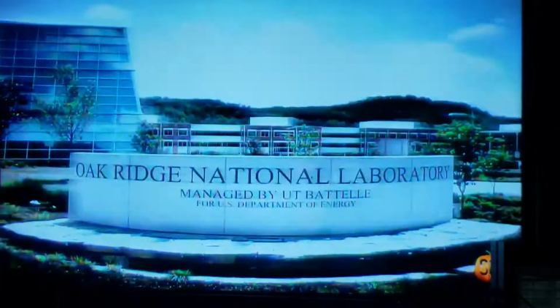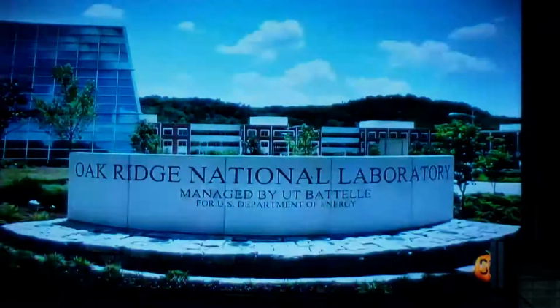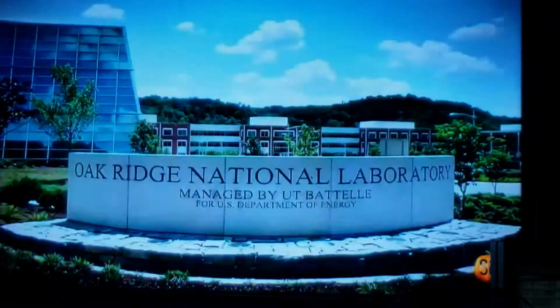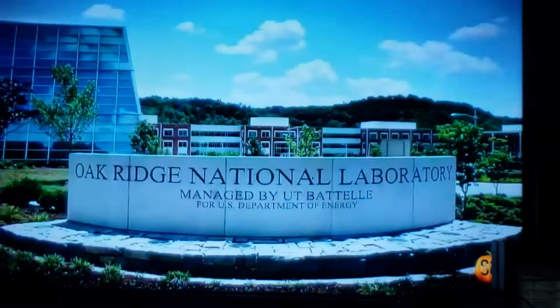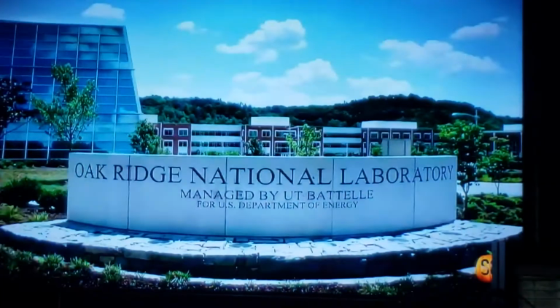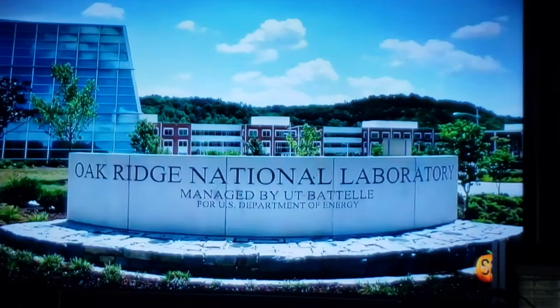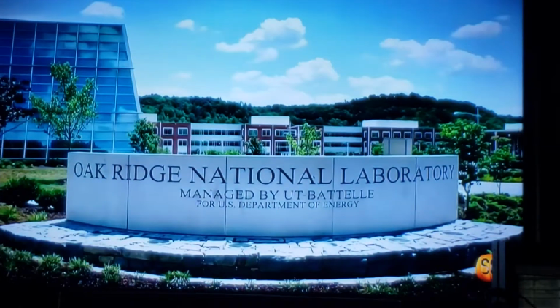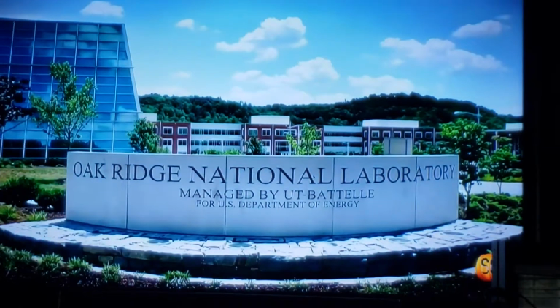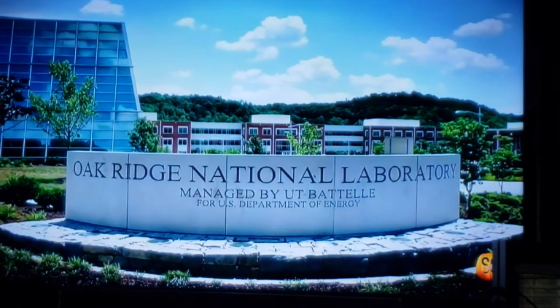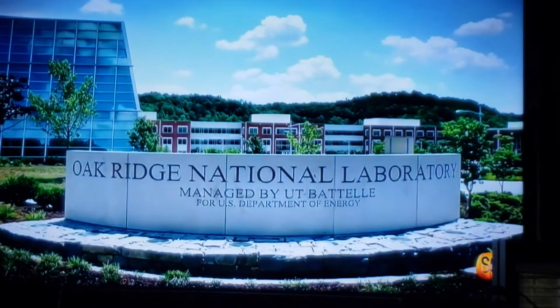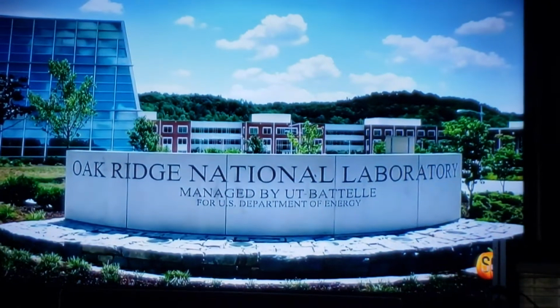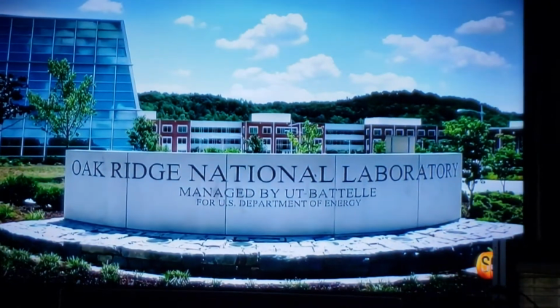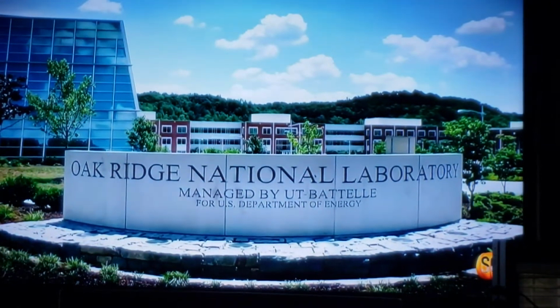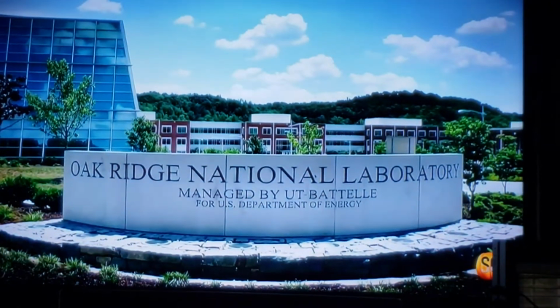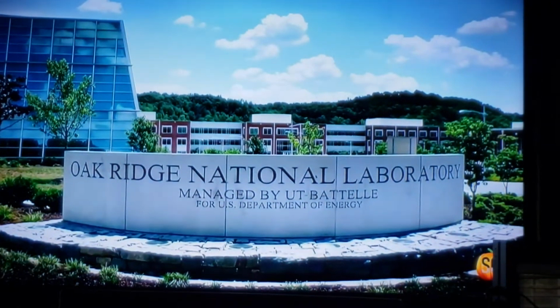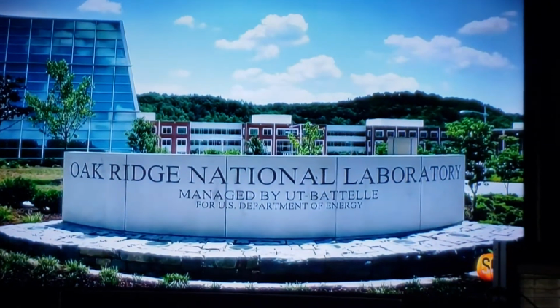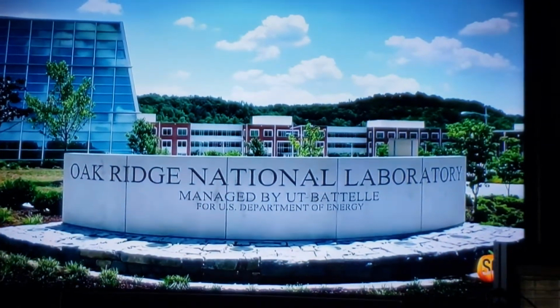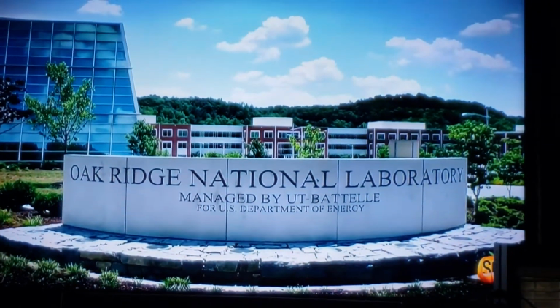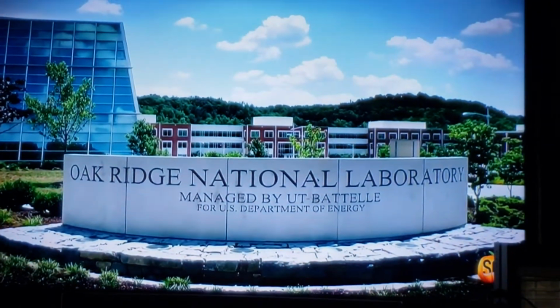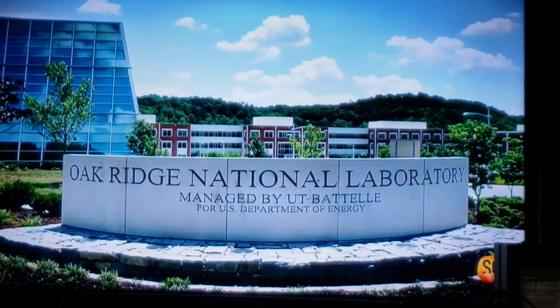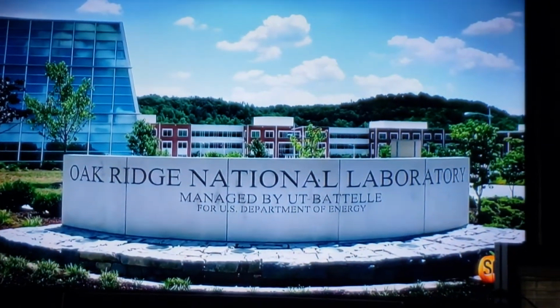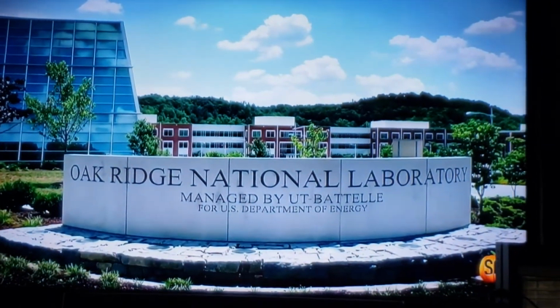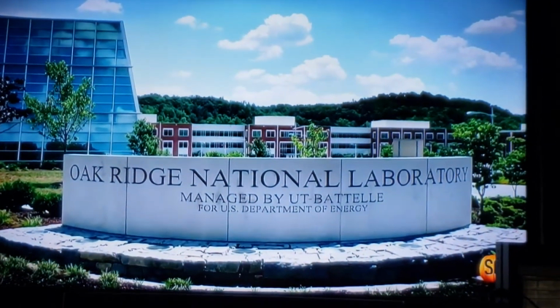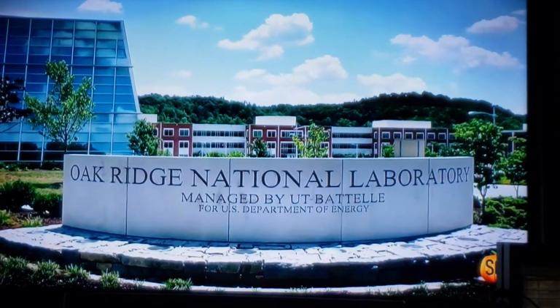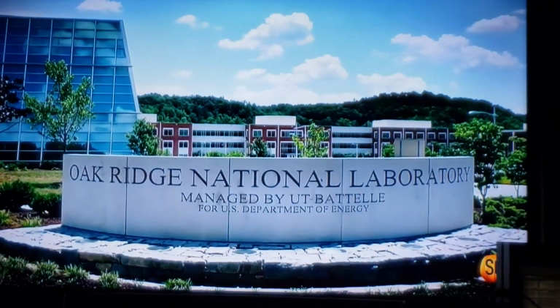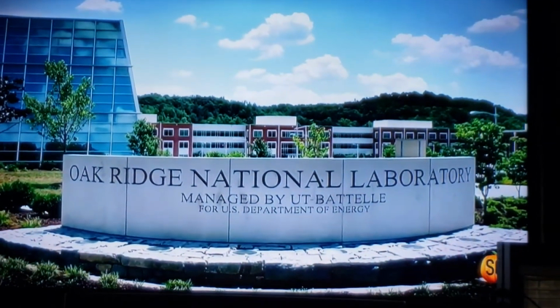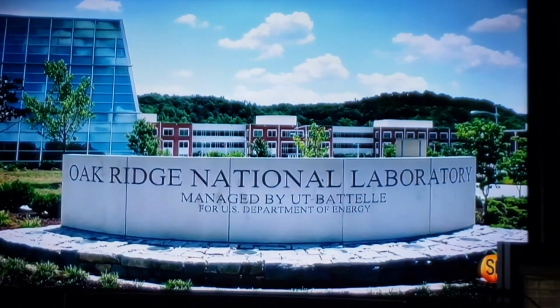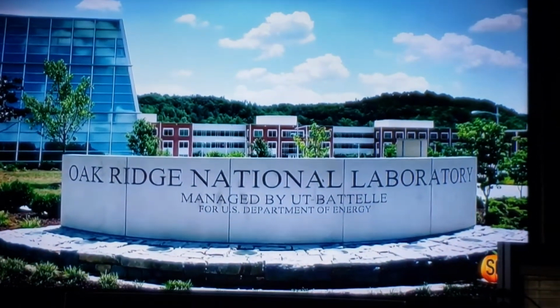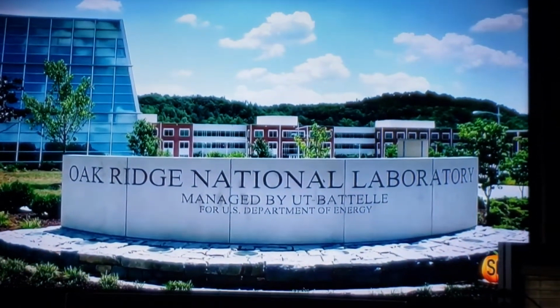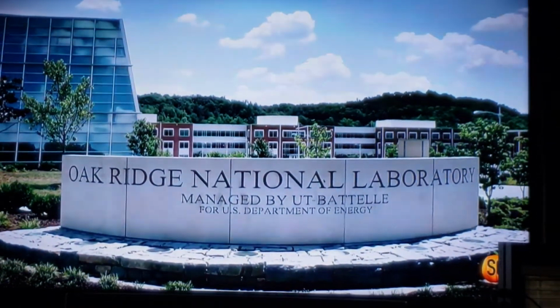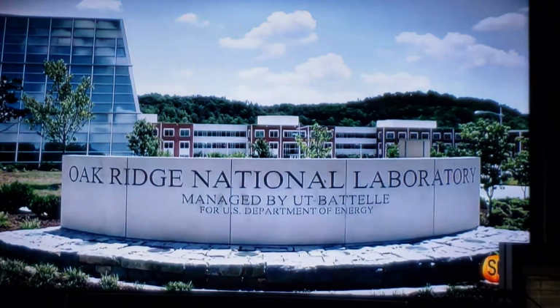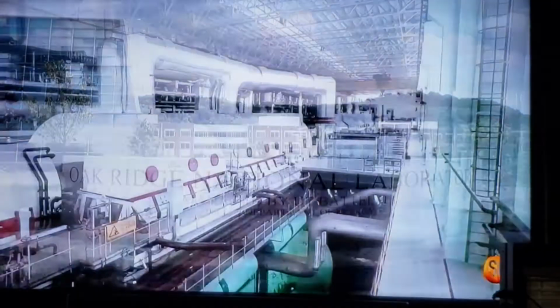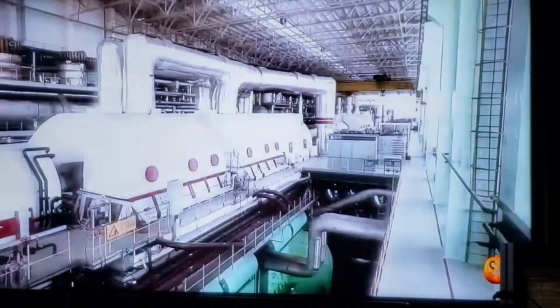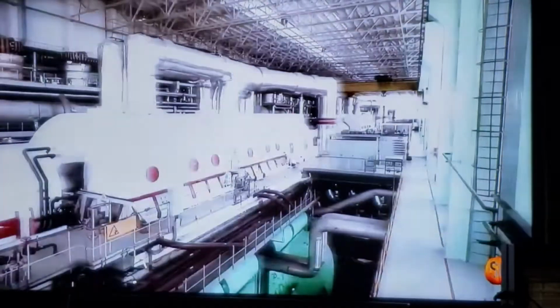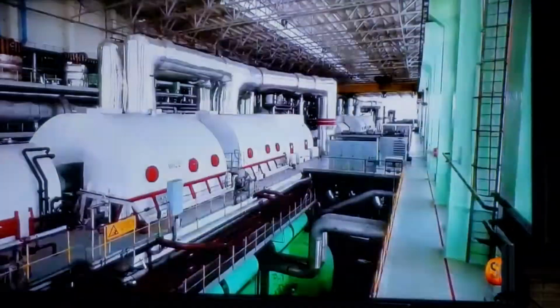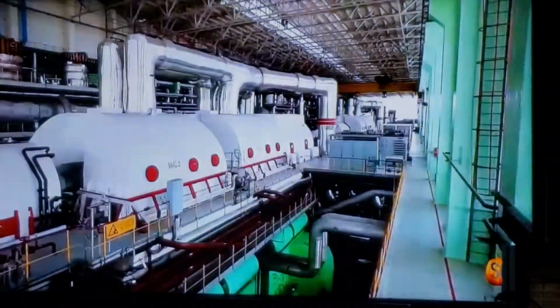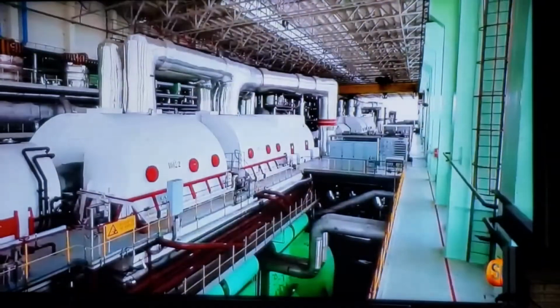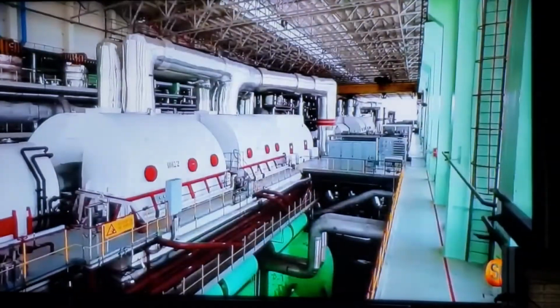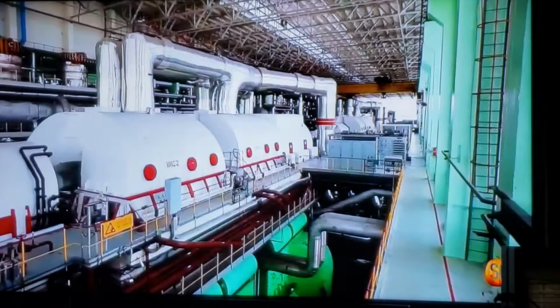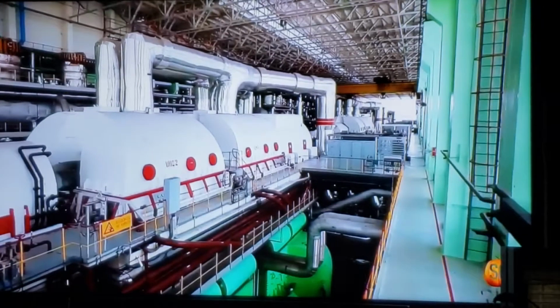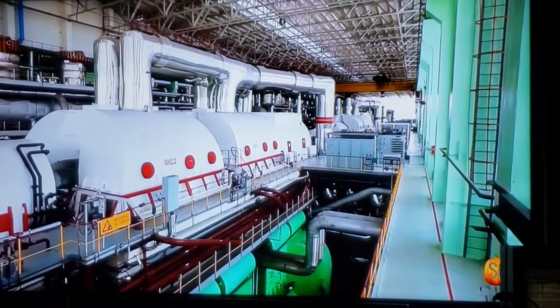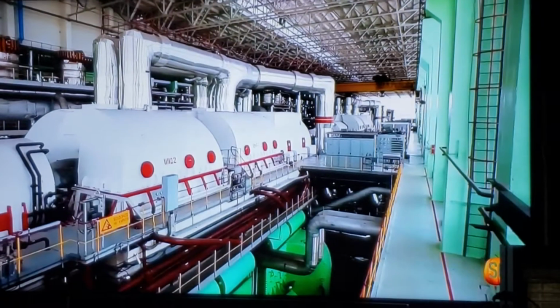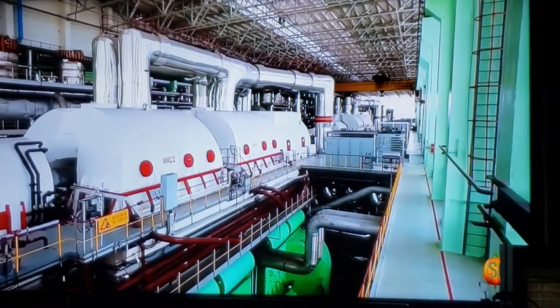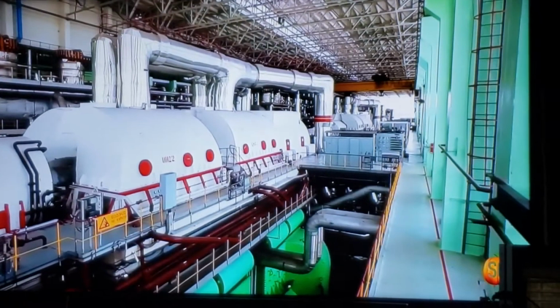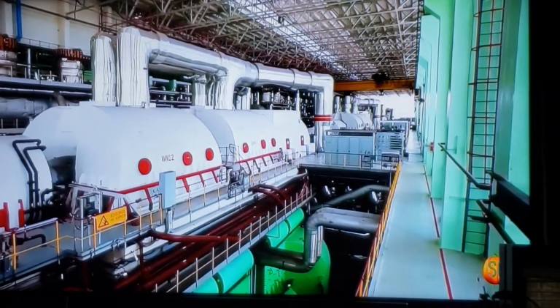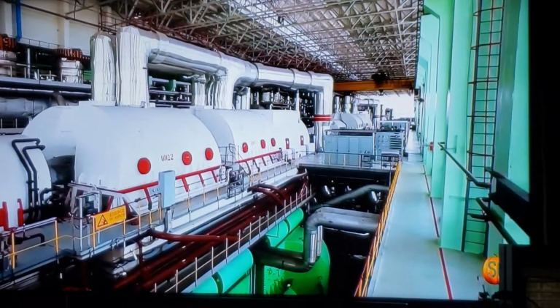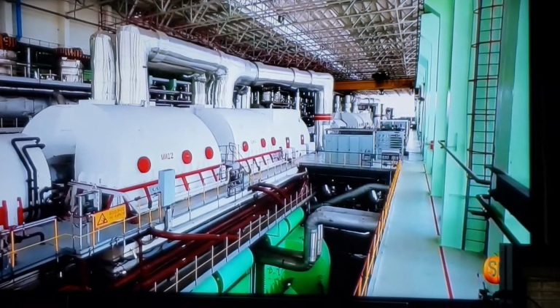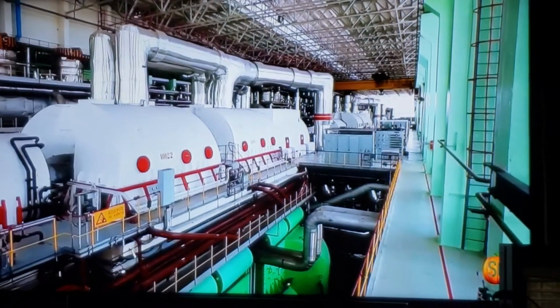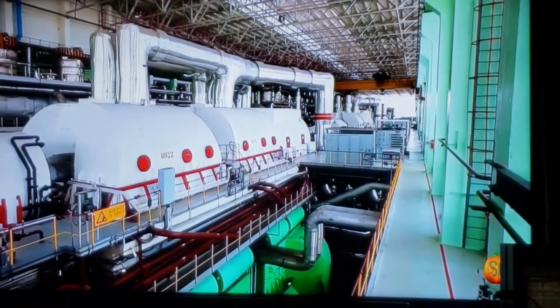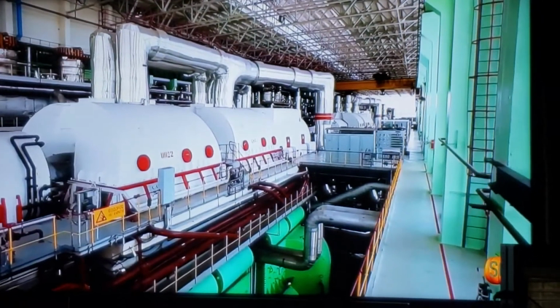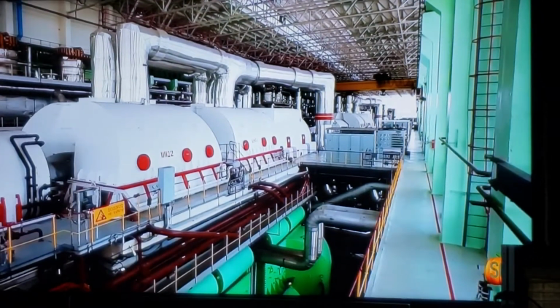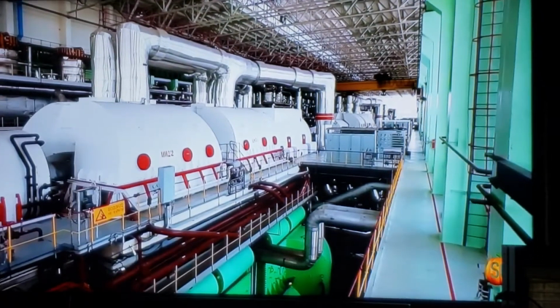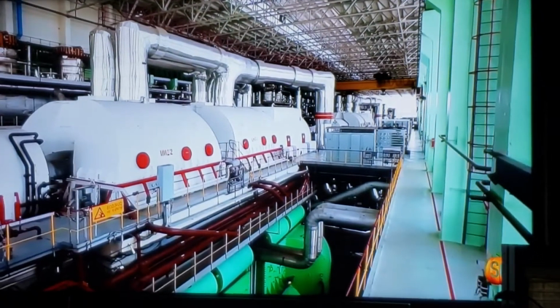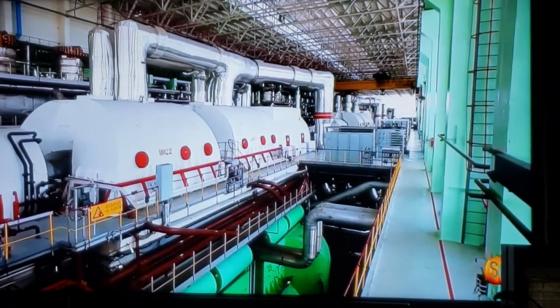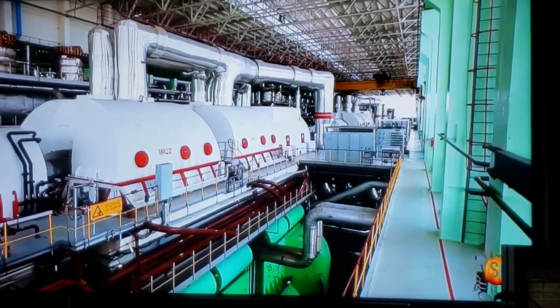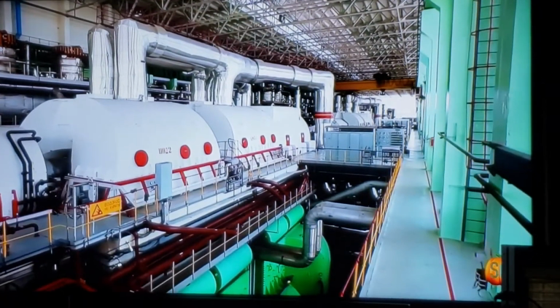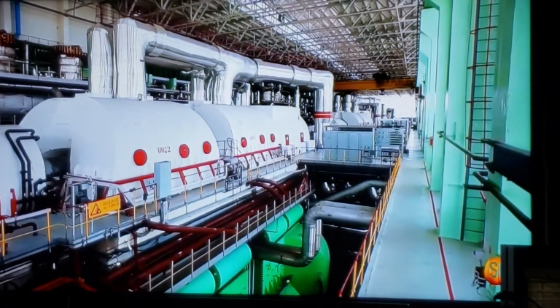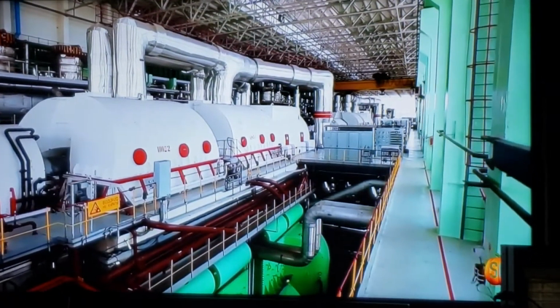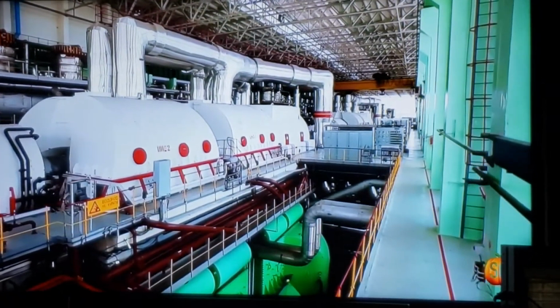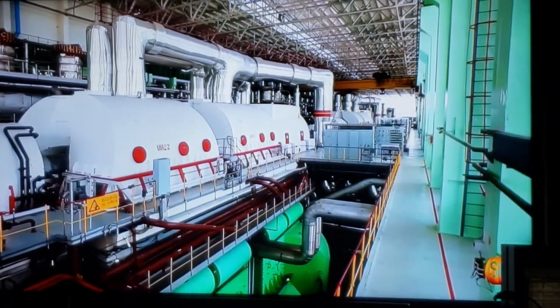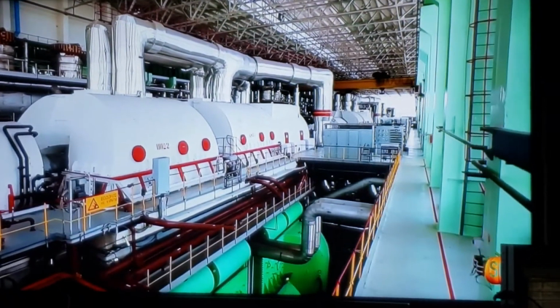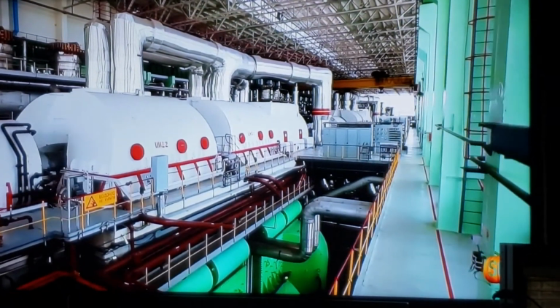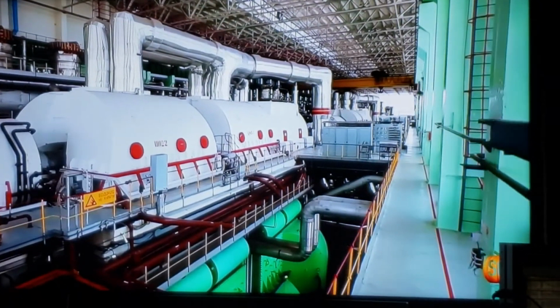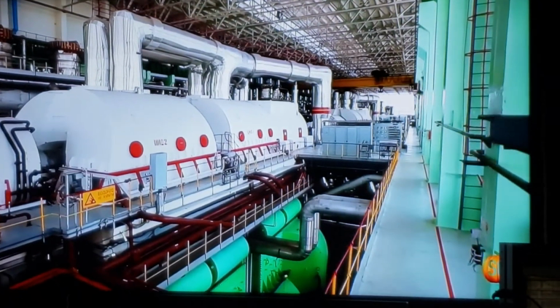Oak Ridge even houses a spallation neutron source, which creates the most intense pulsed neutron beams in the world.